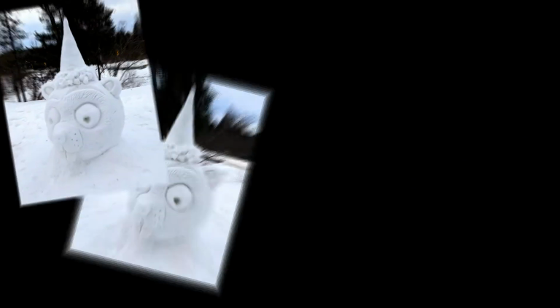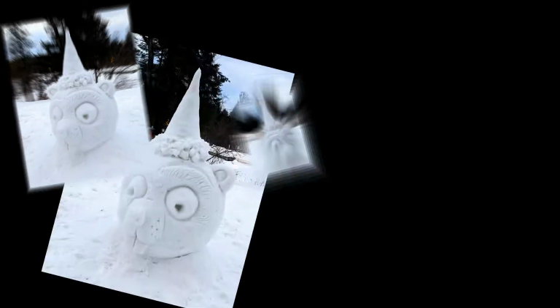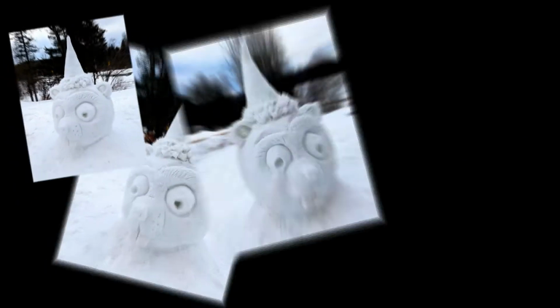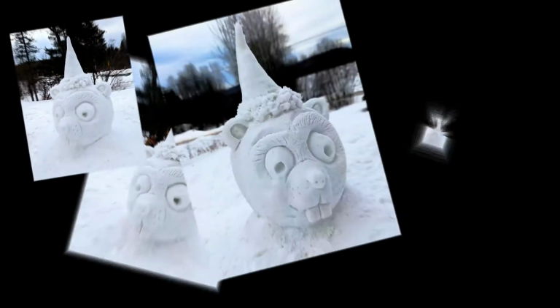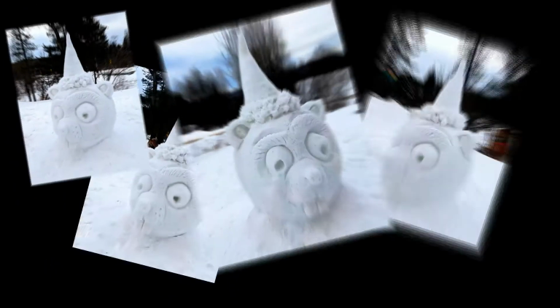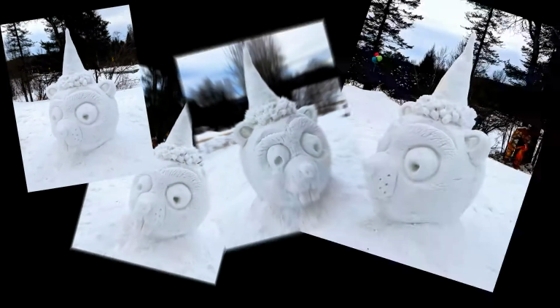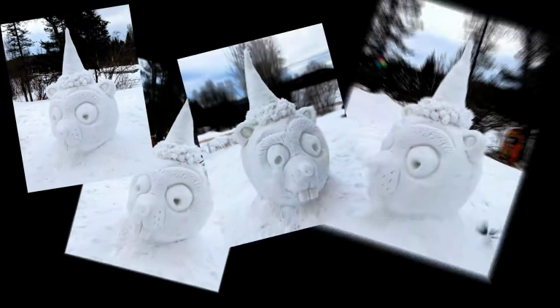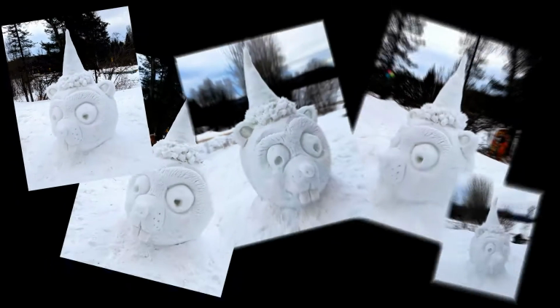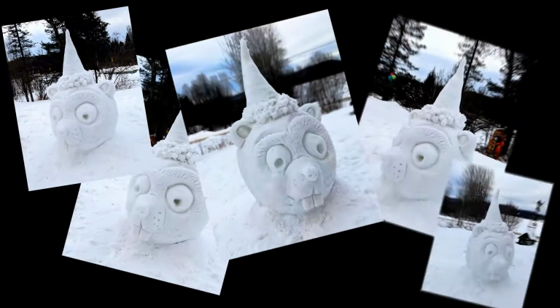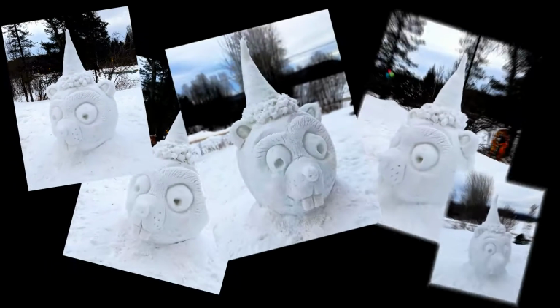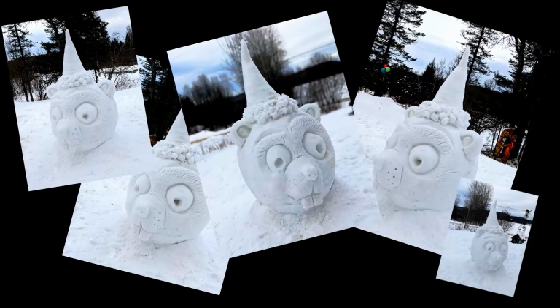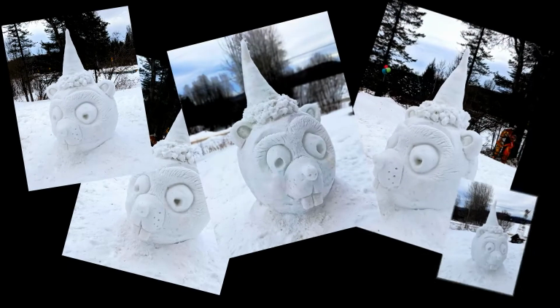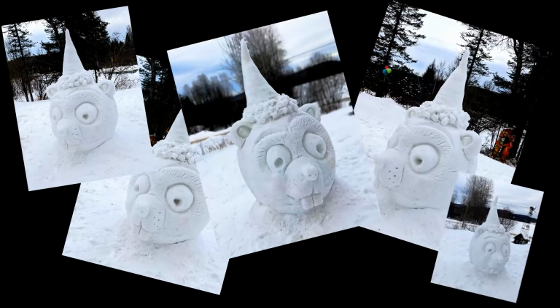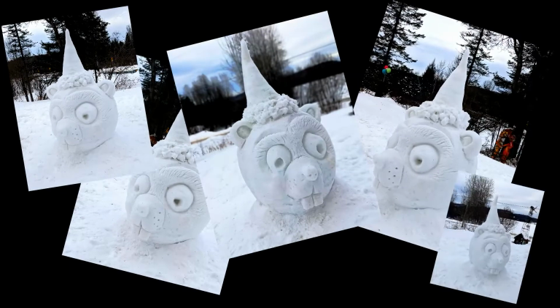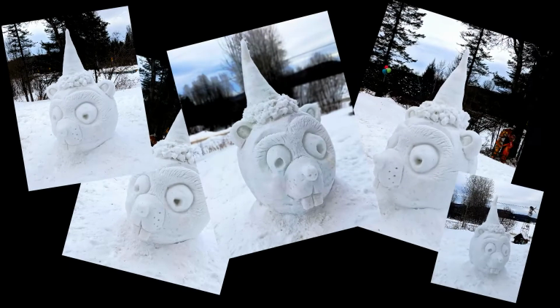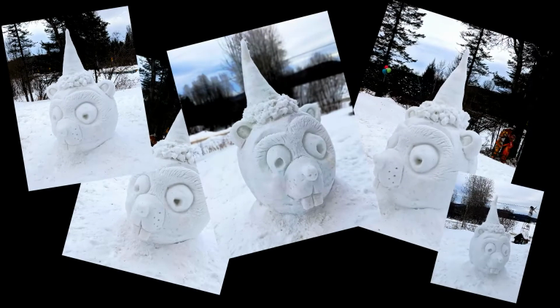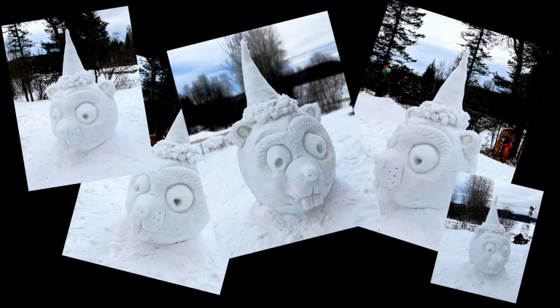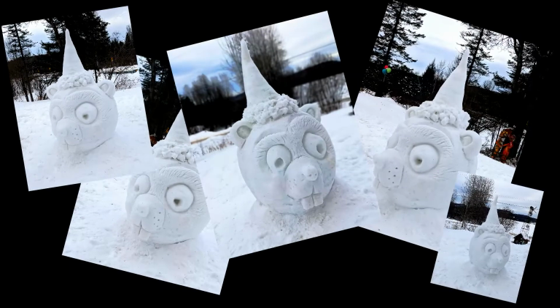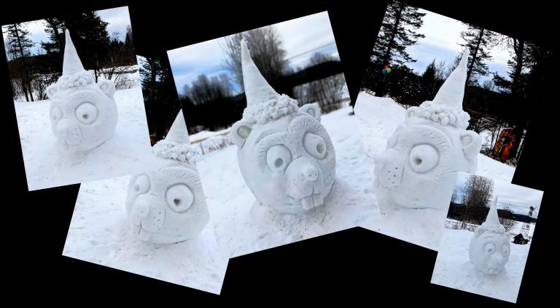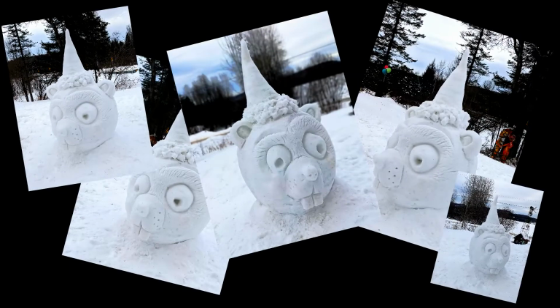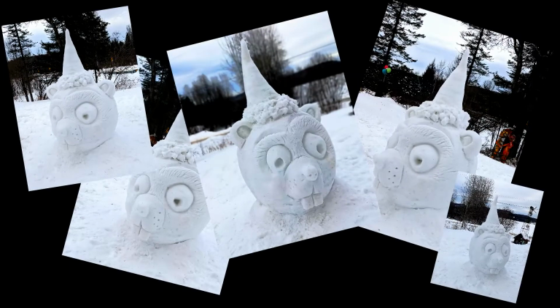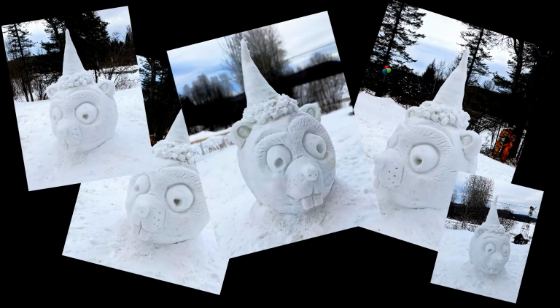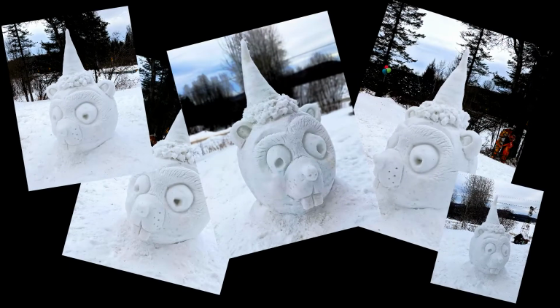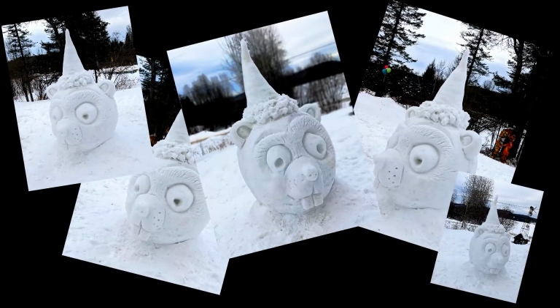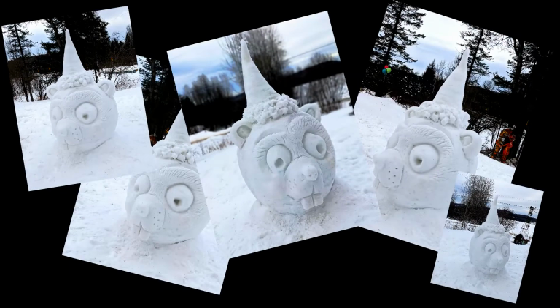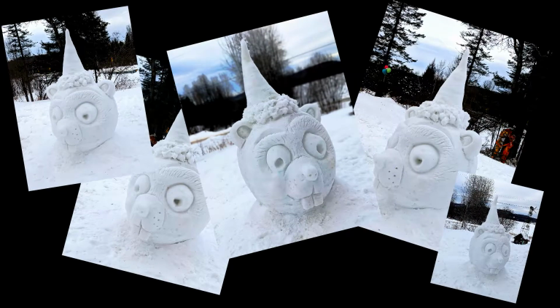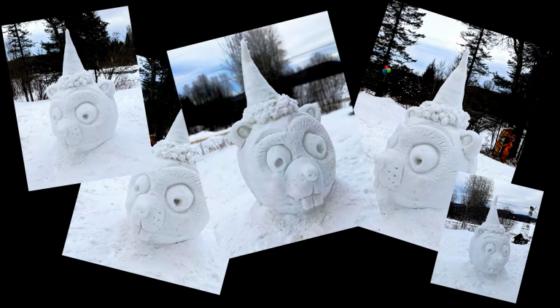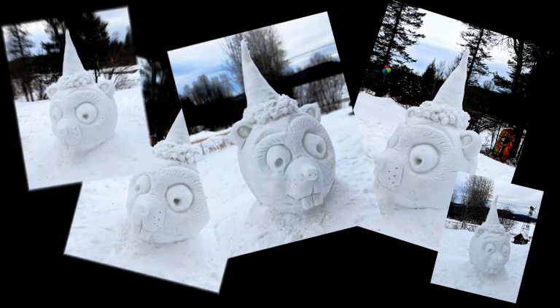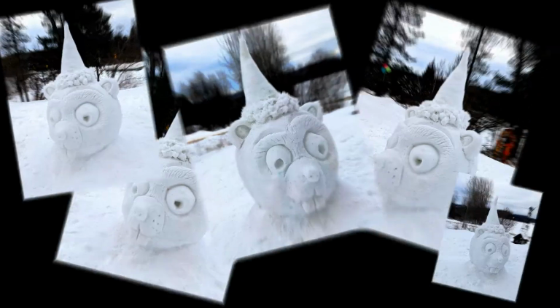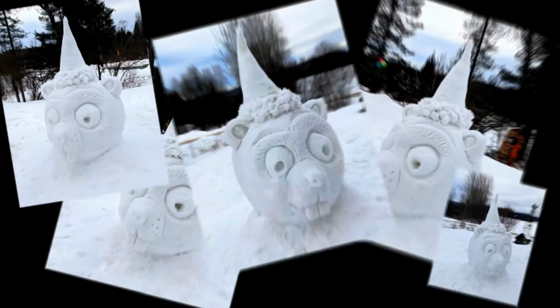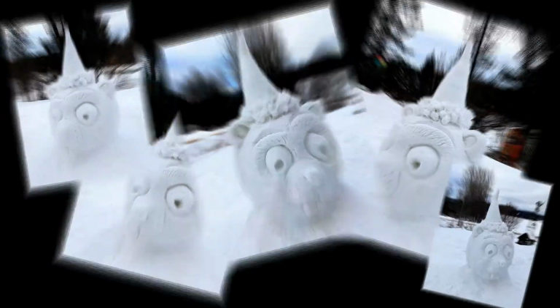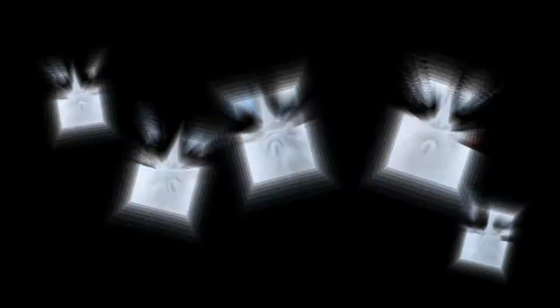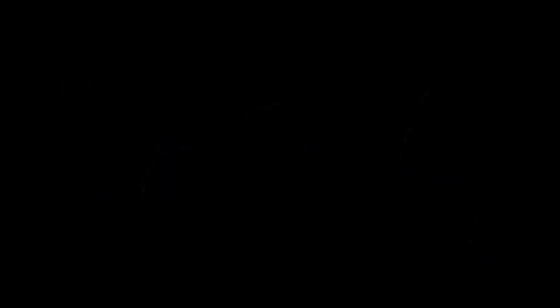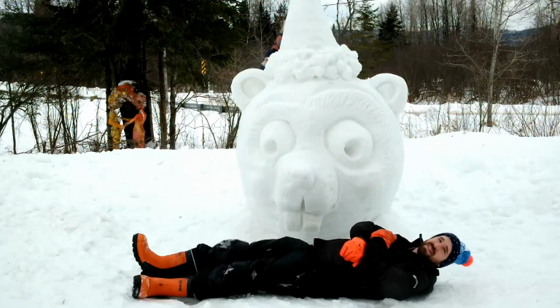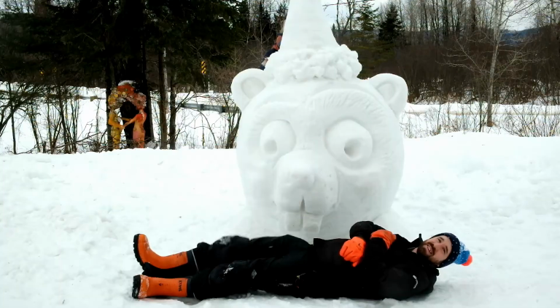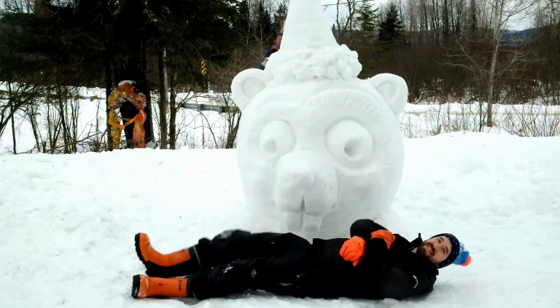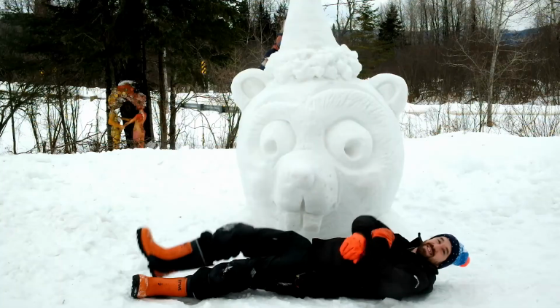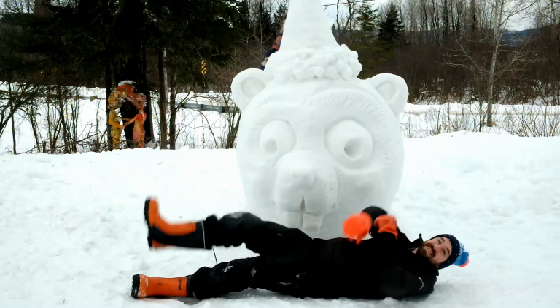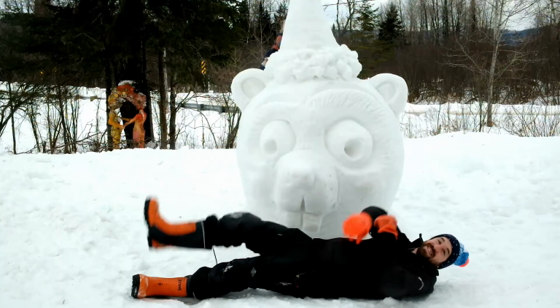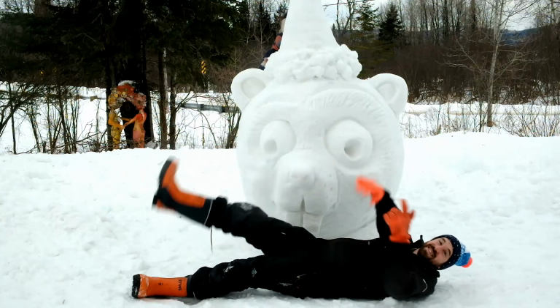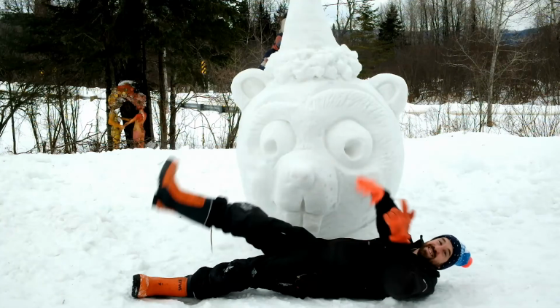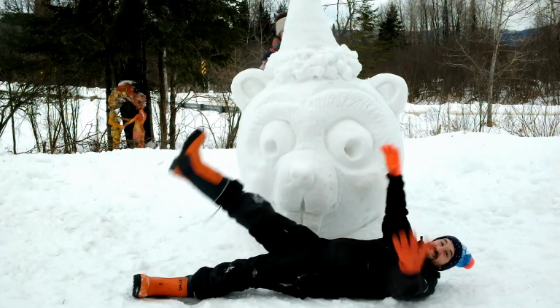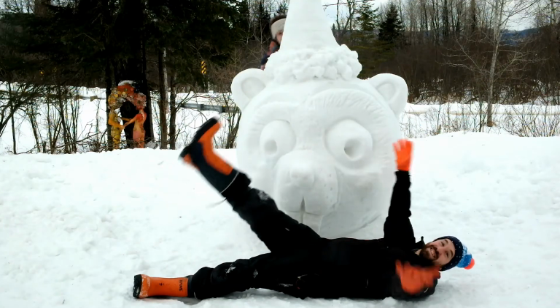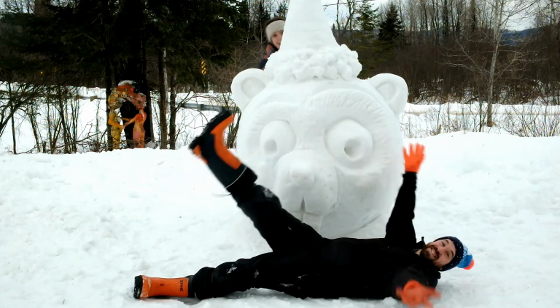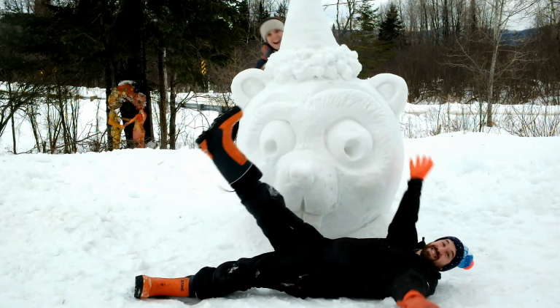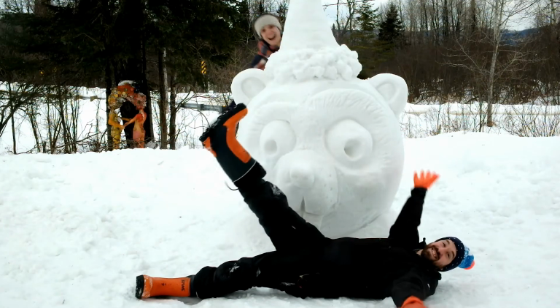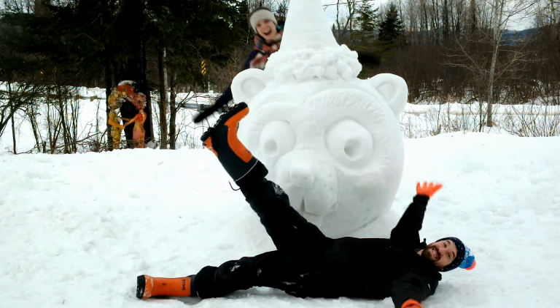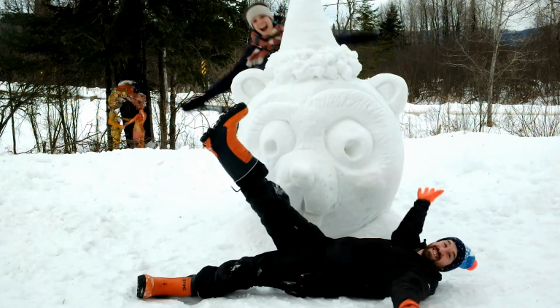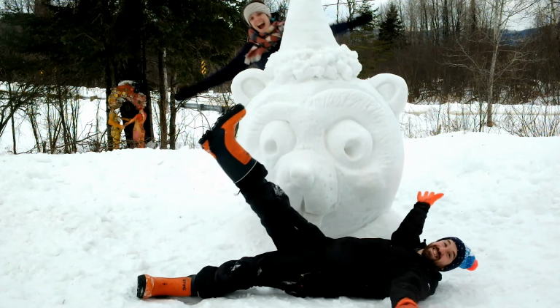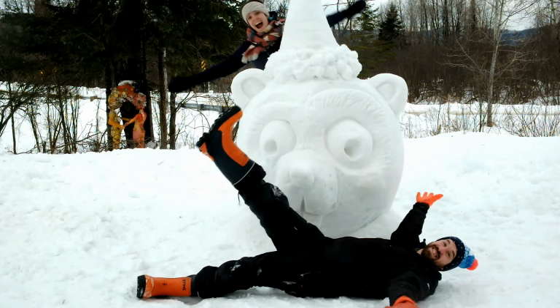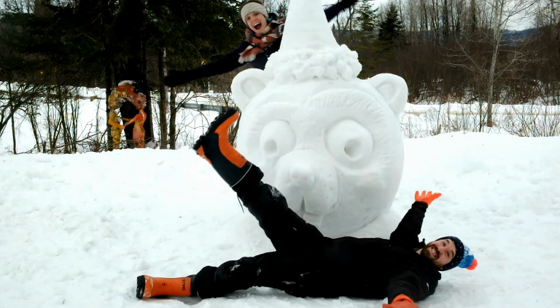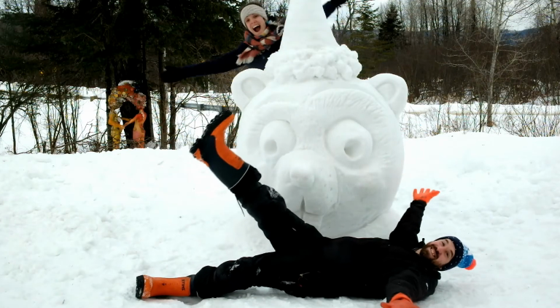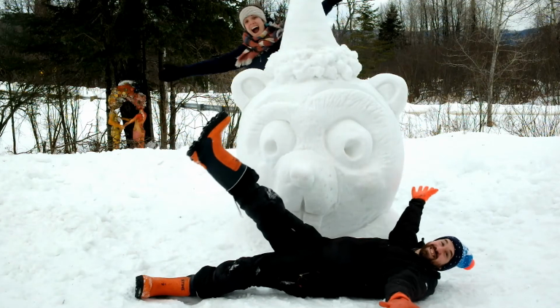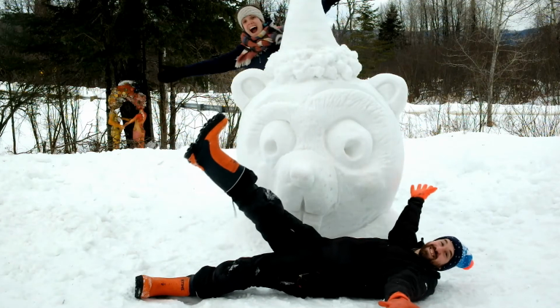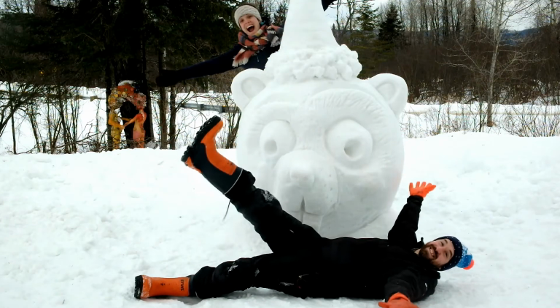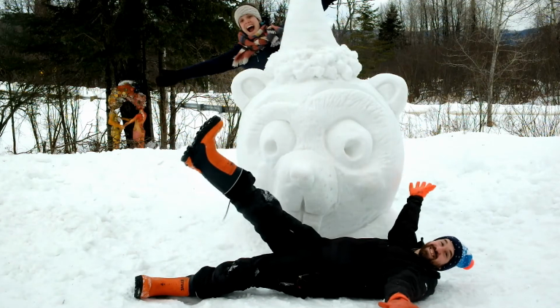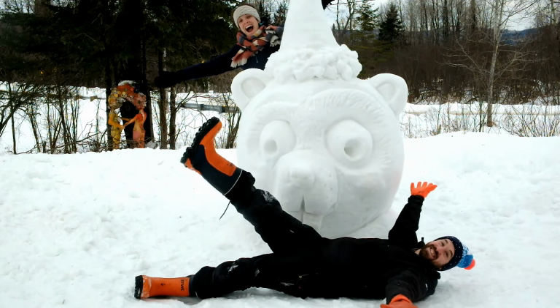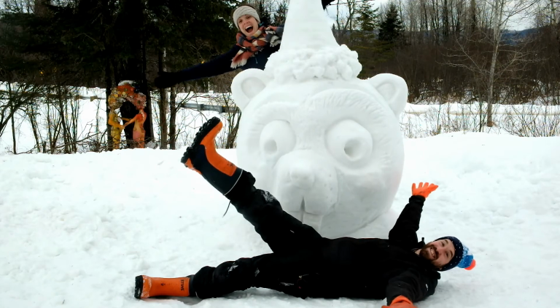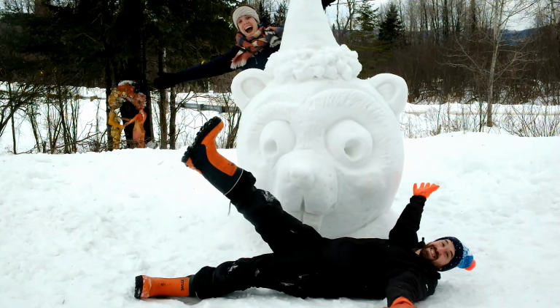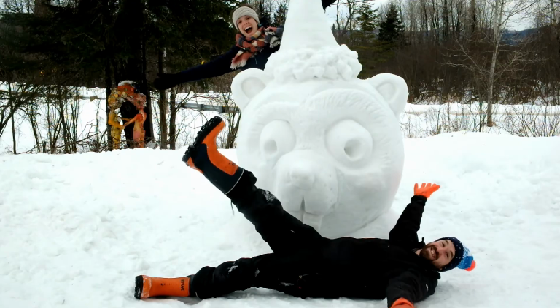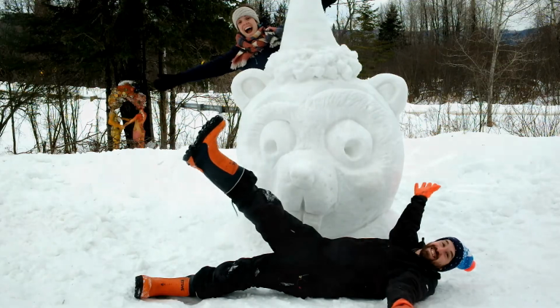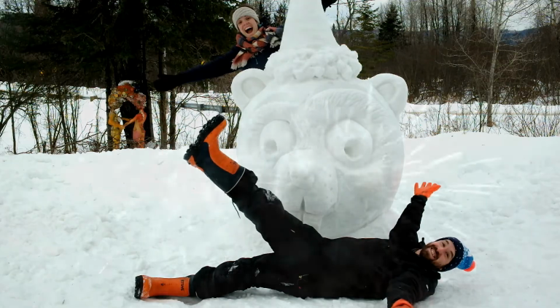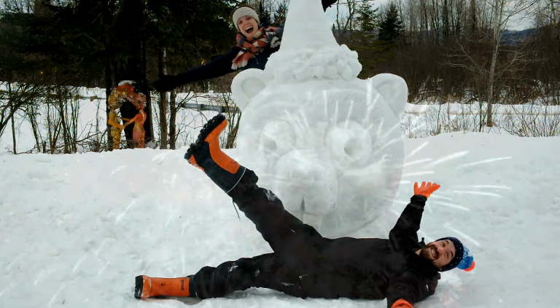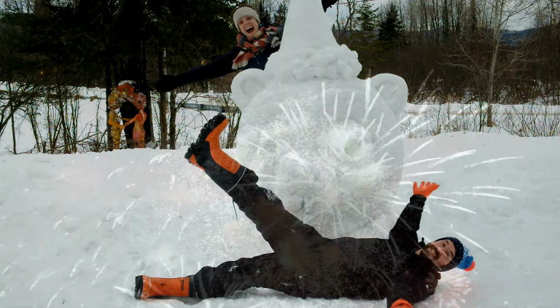Can you recognize the guy we sculpt? Yes! It's Glamou the Ice Marmot! The Ice Hog's cousin!